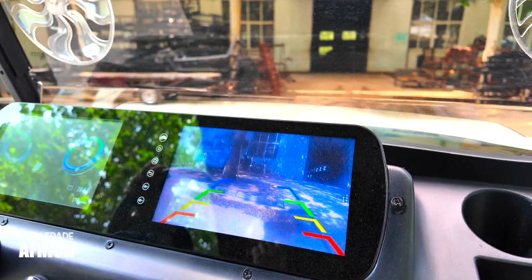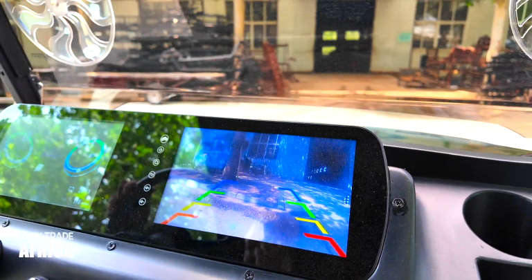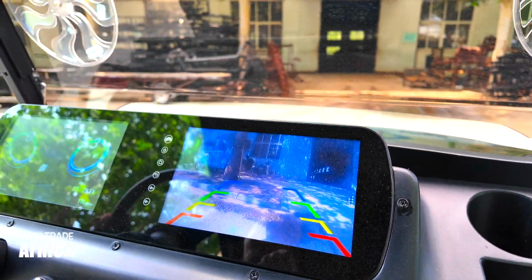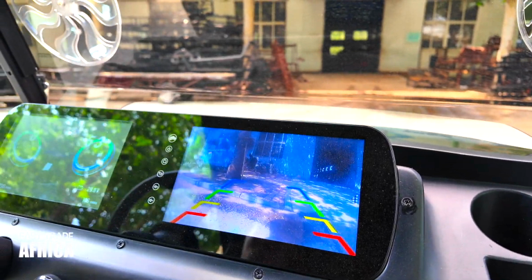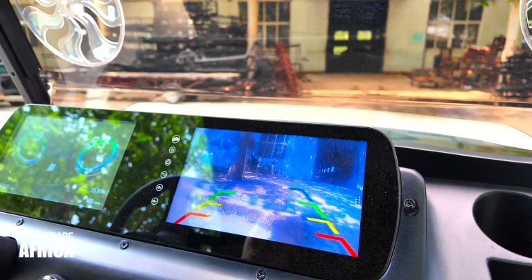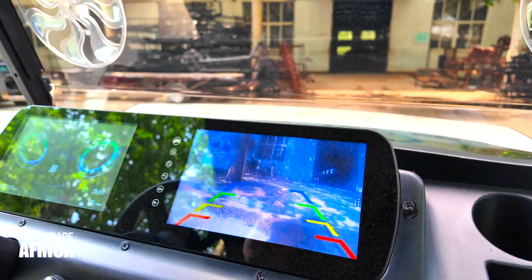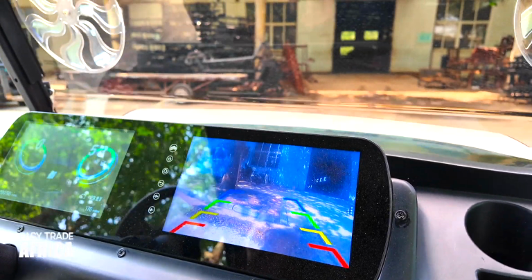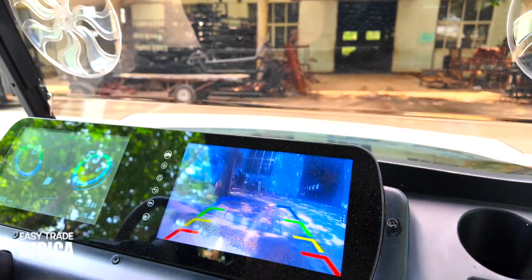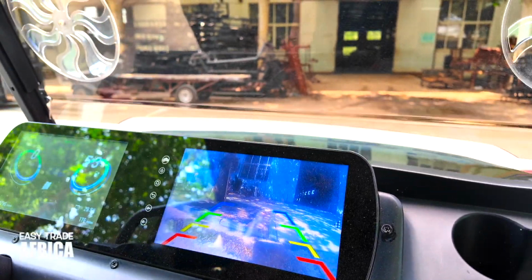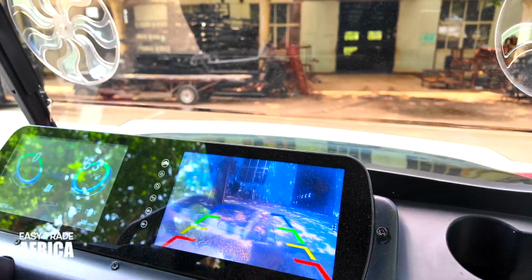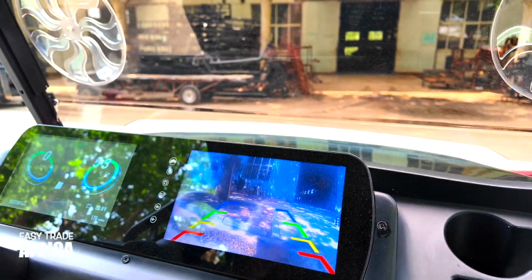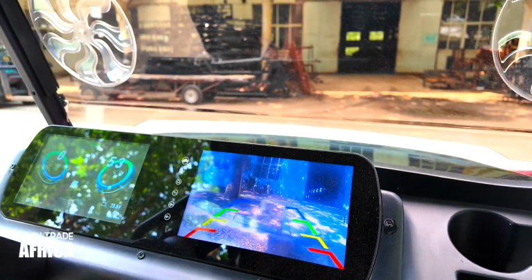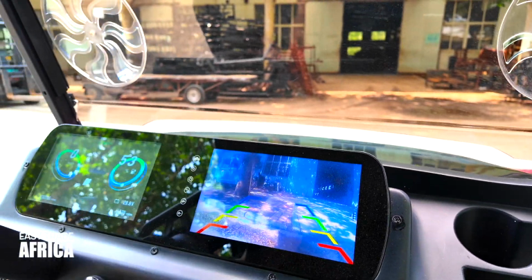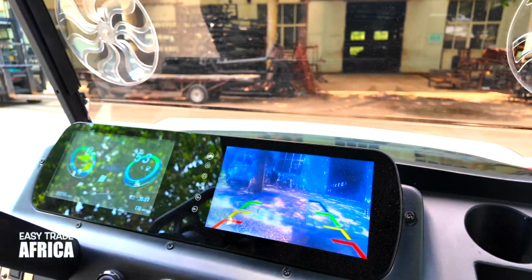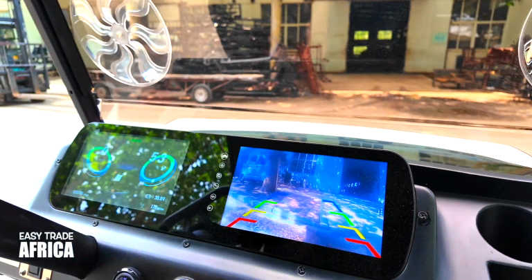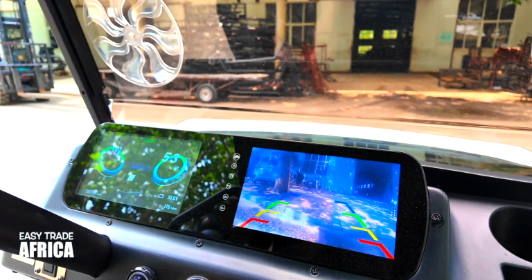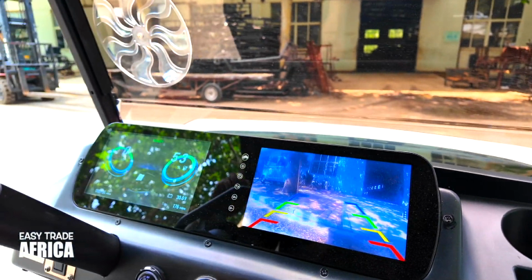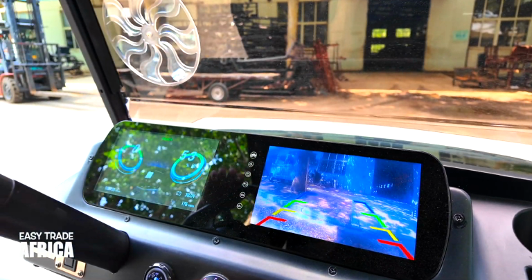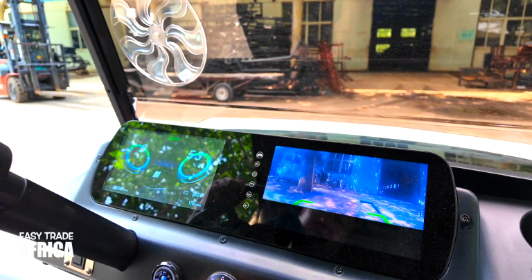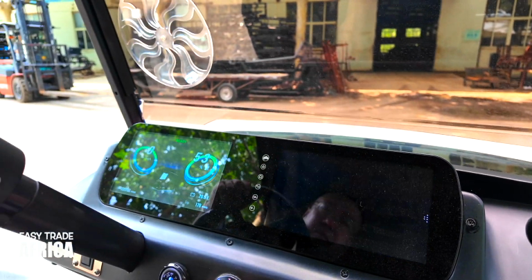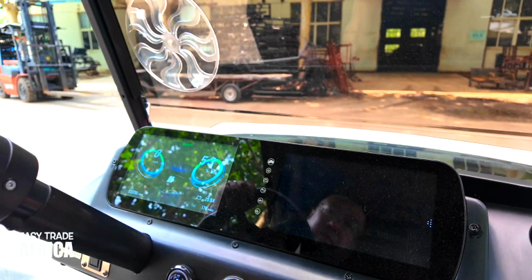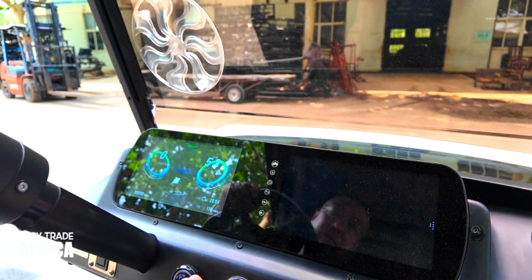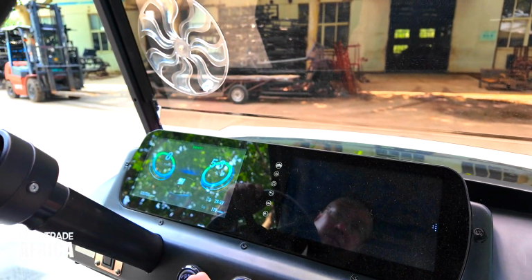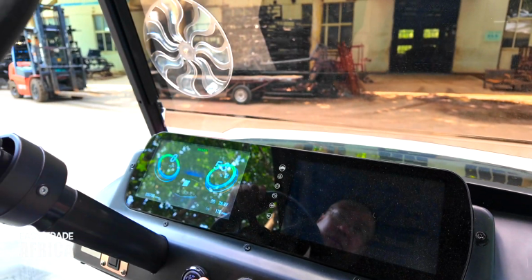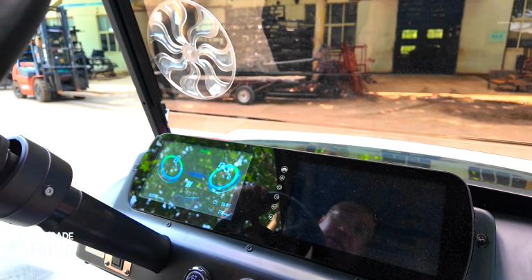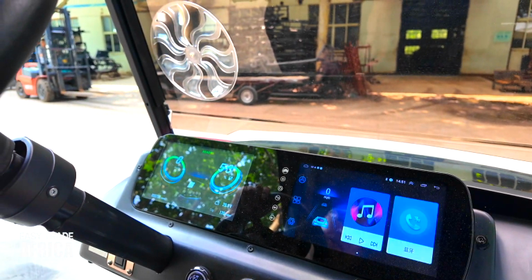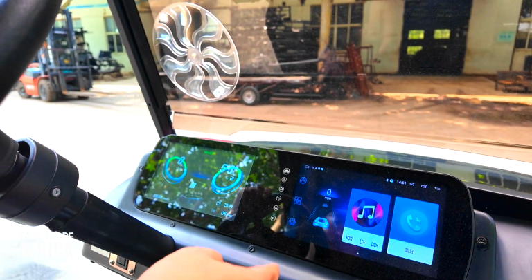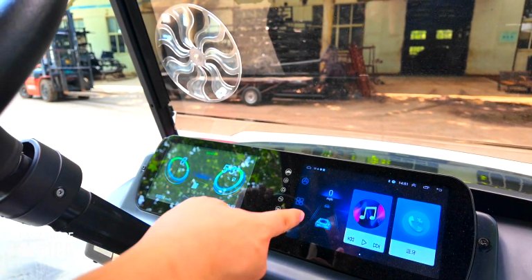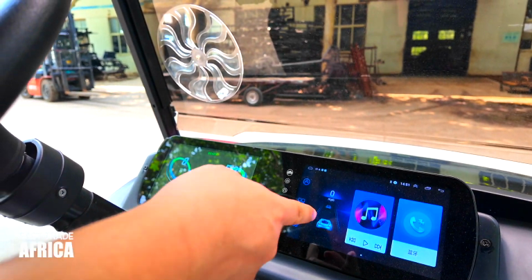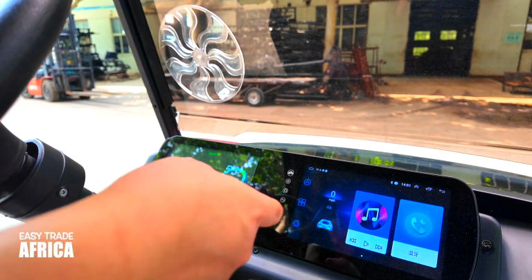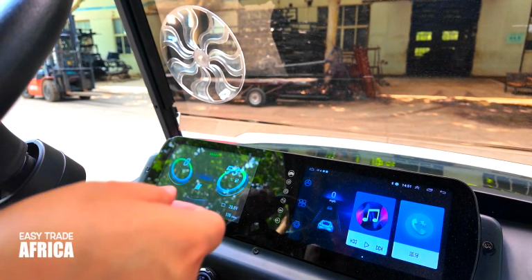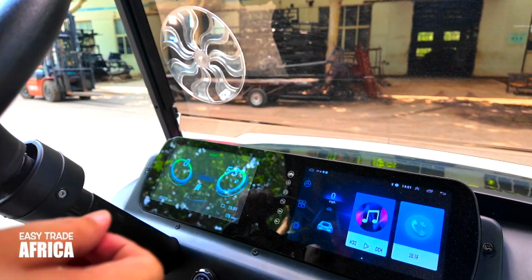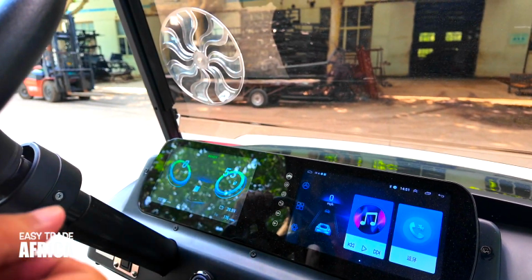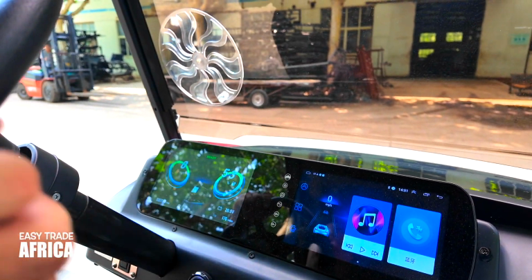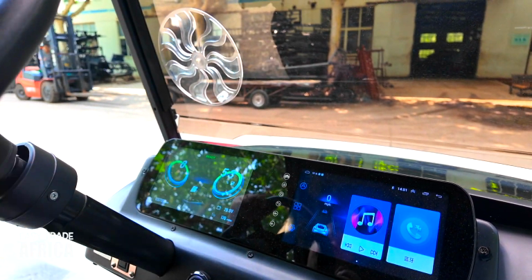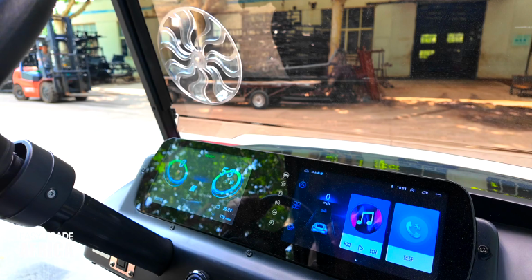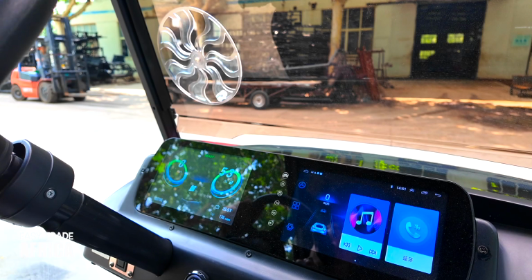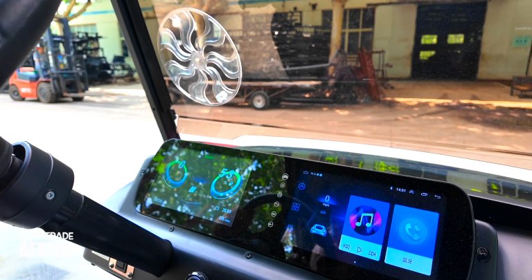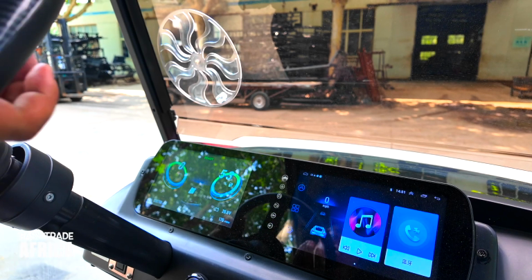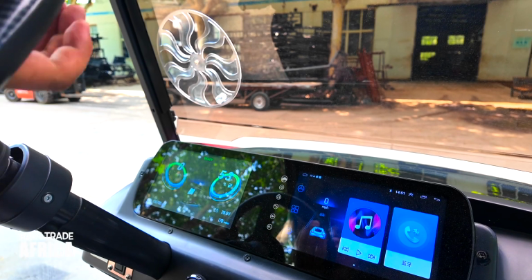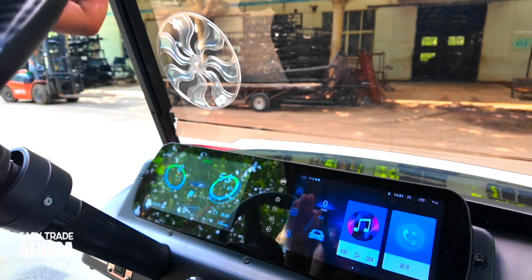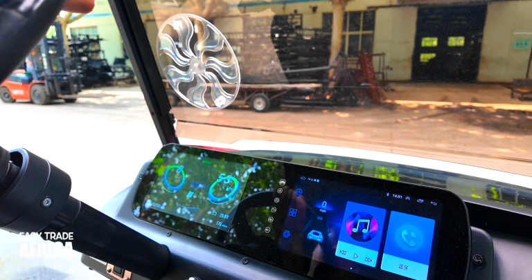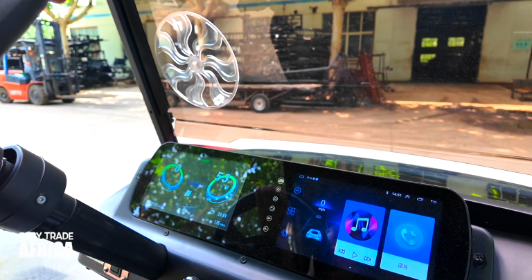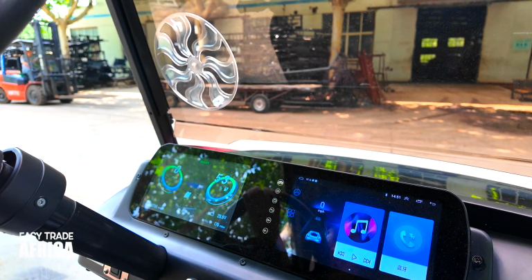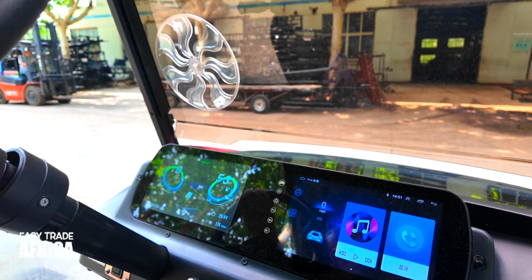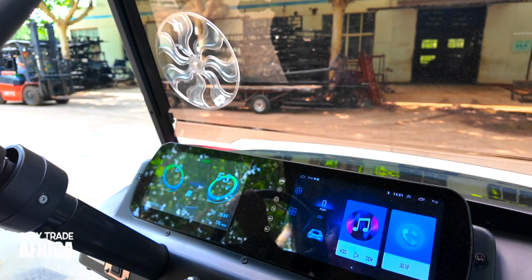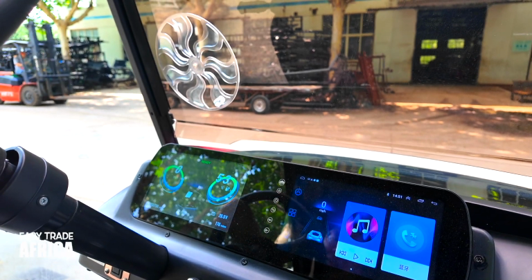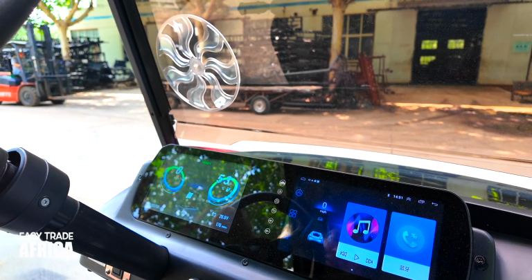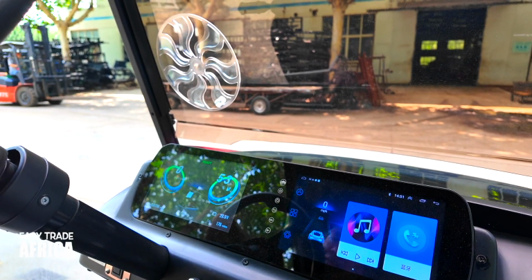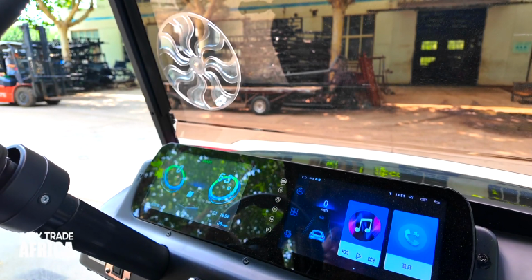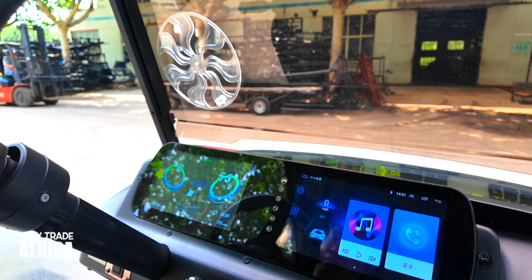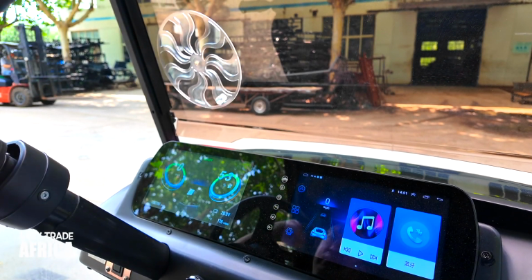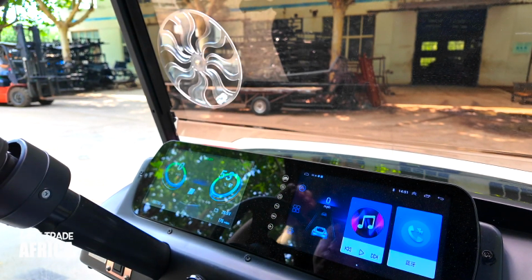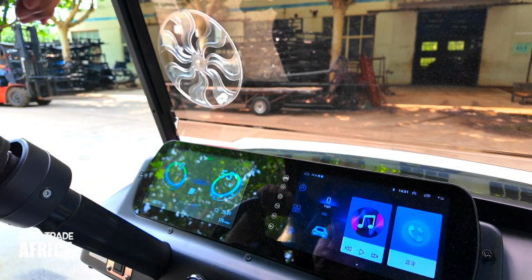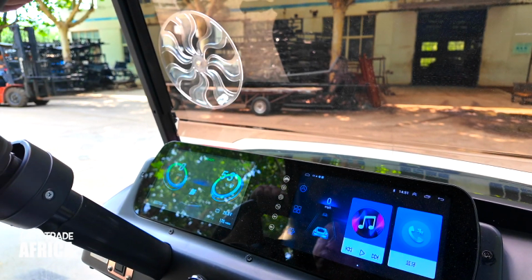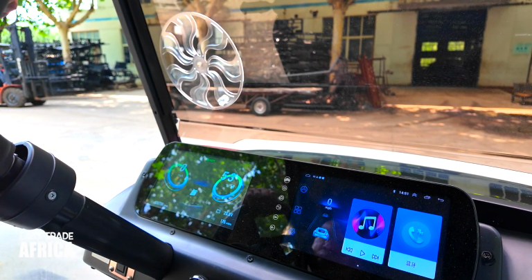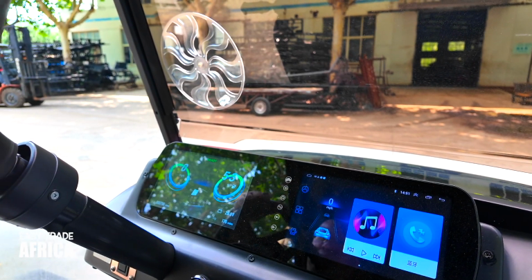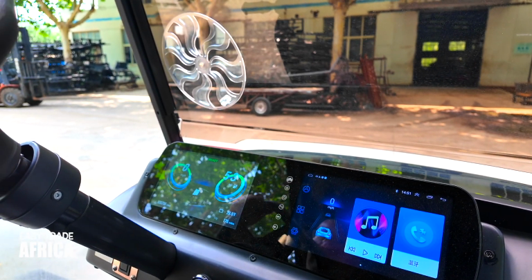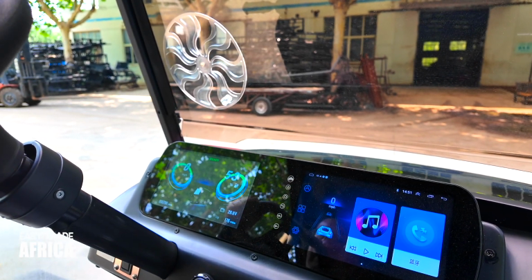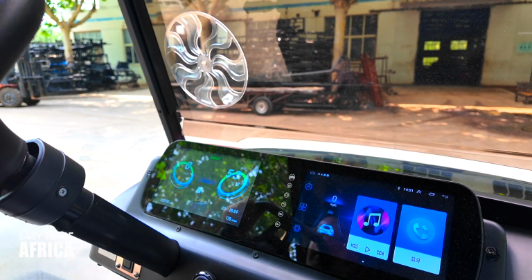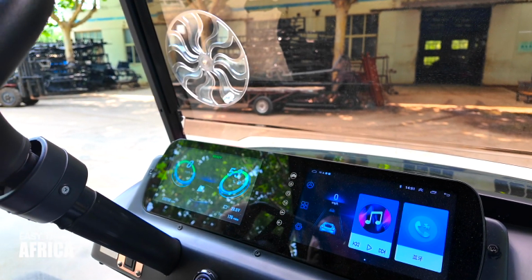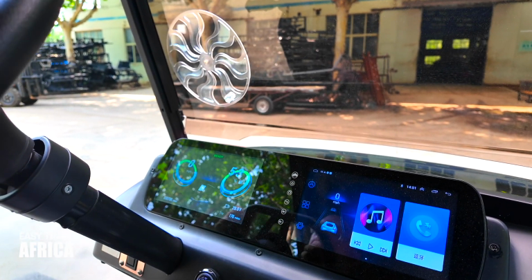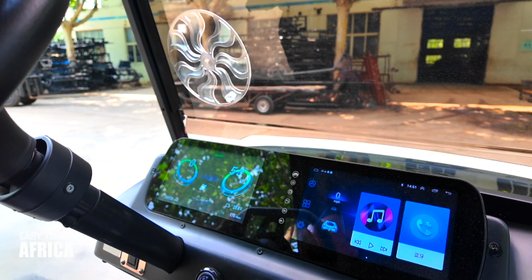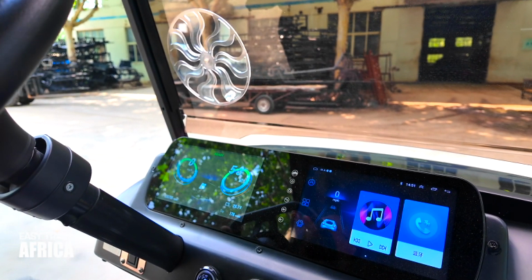There's a reverse camera. Let's see — there's a reverse camera, let's have a look at it.